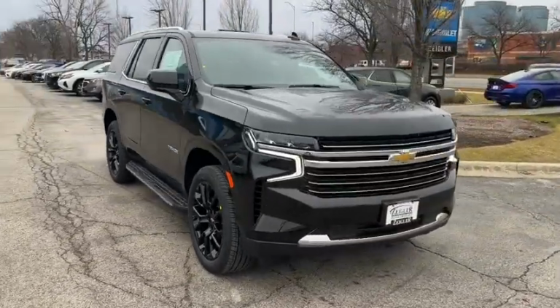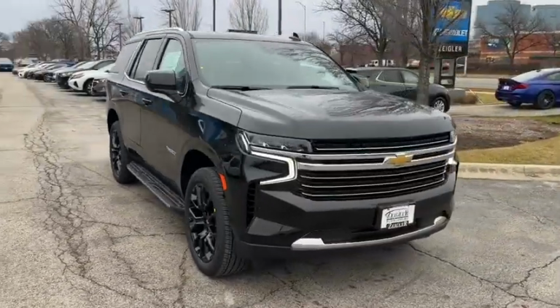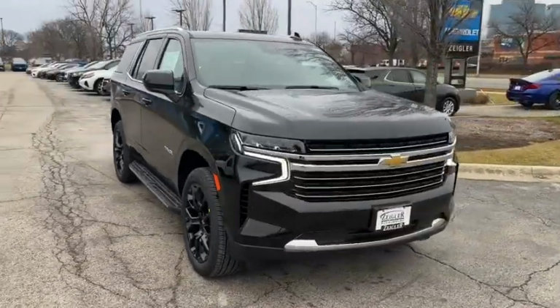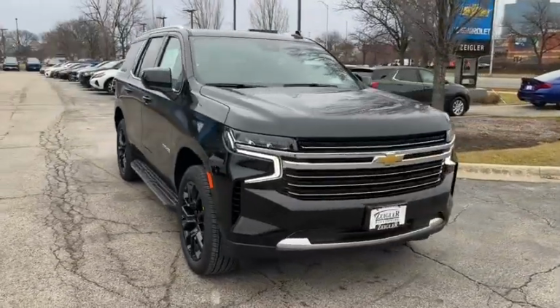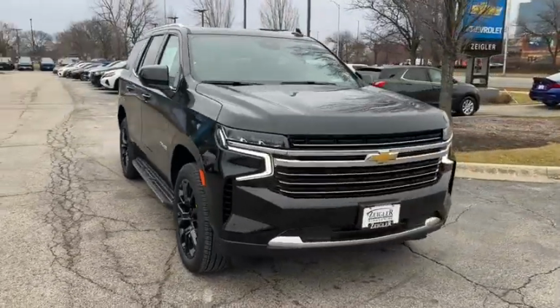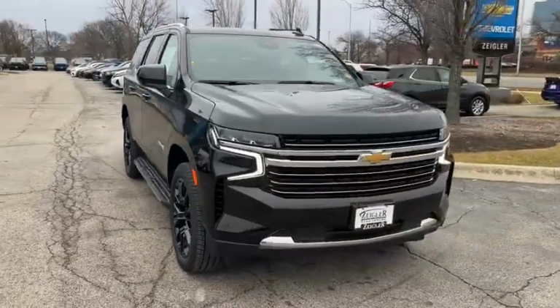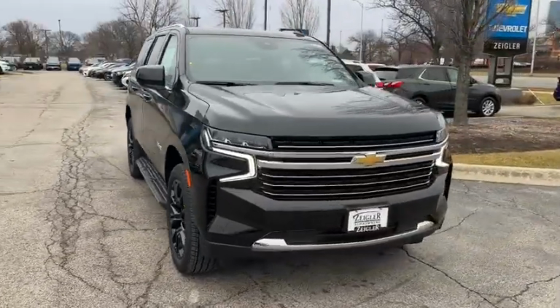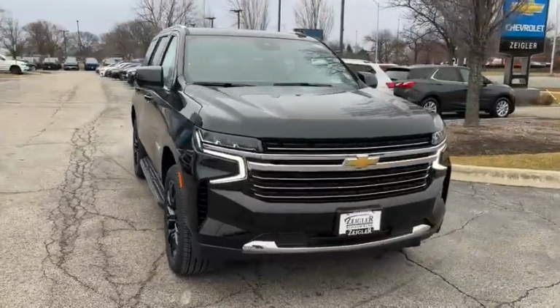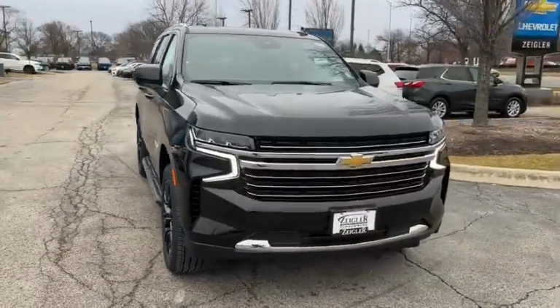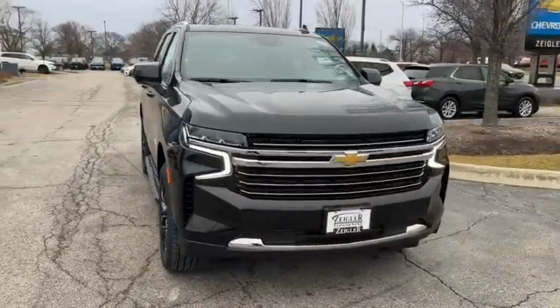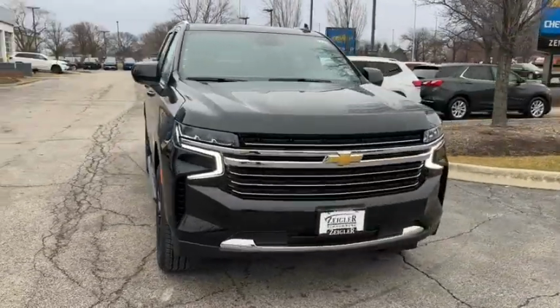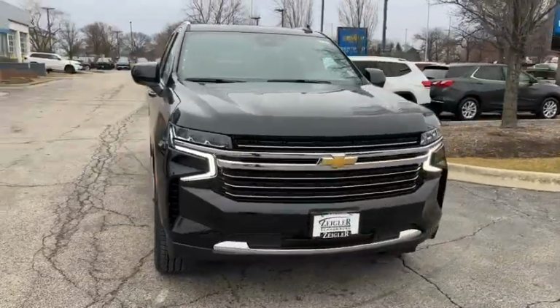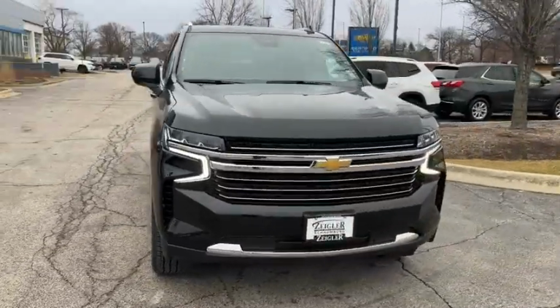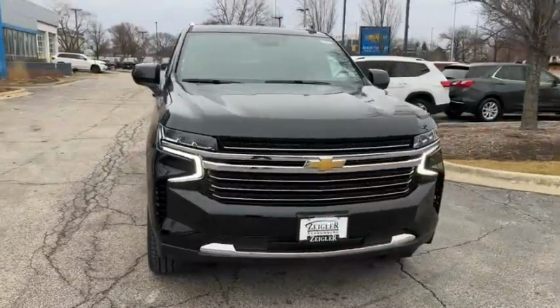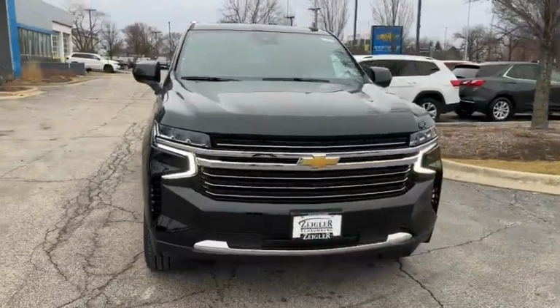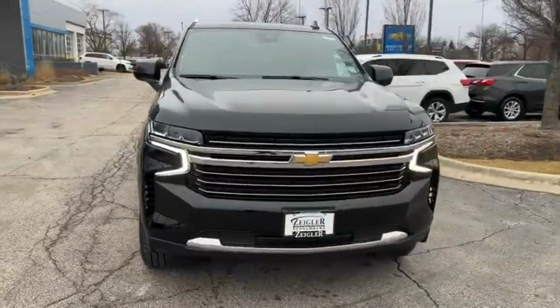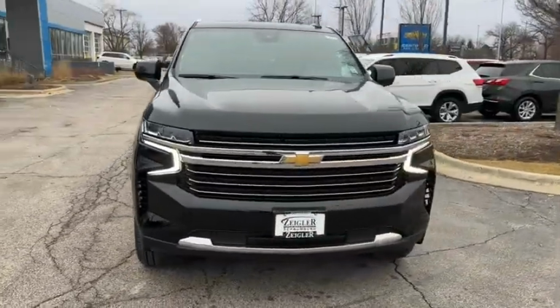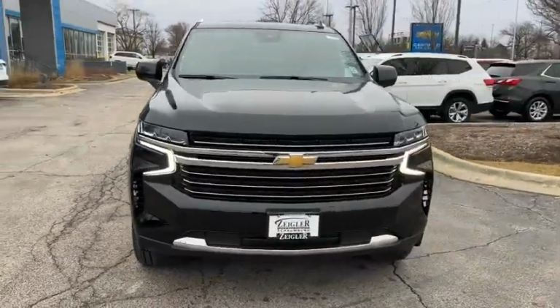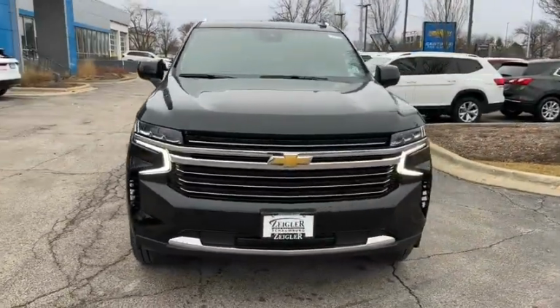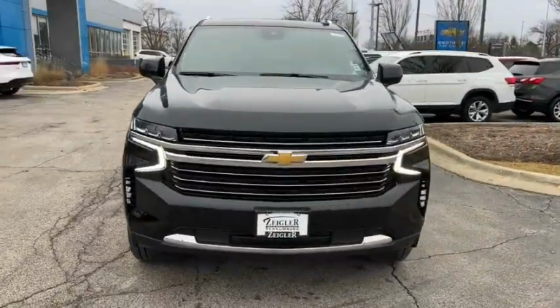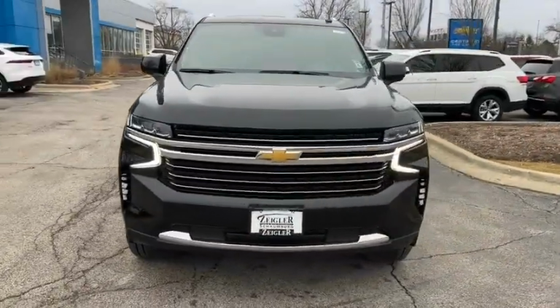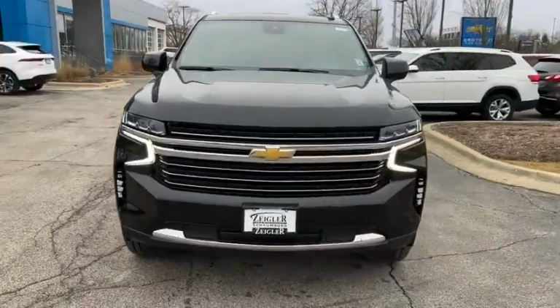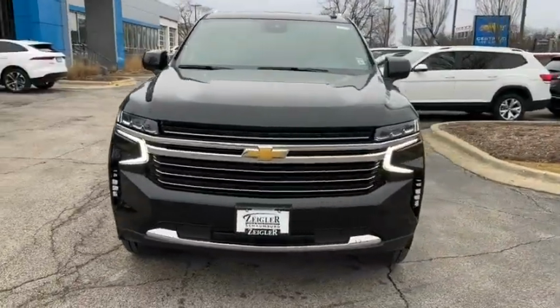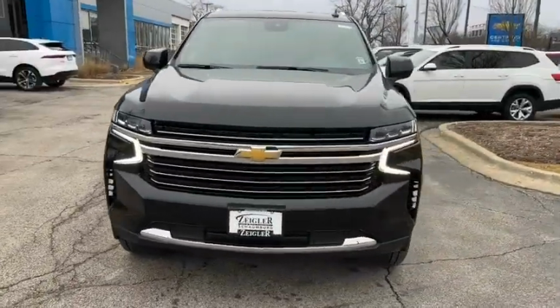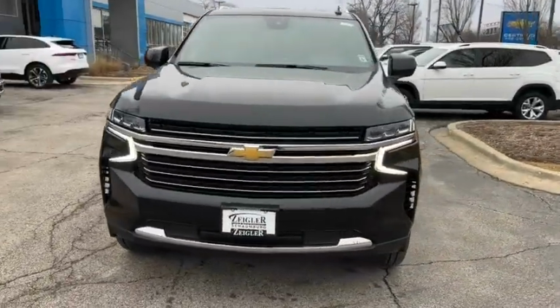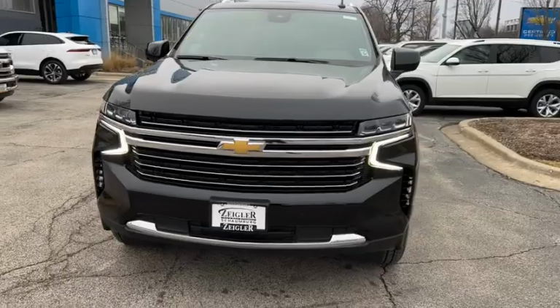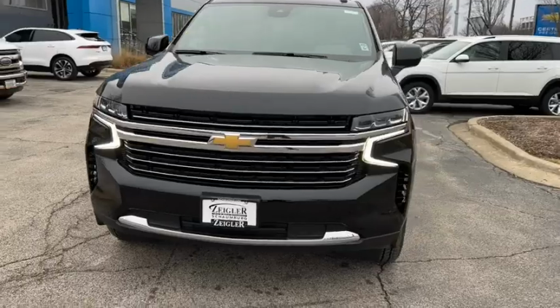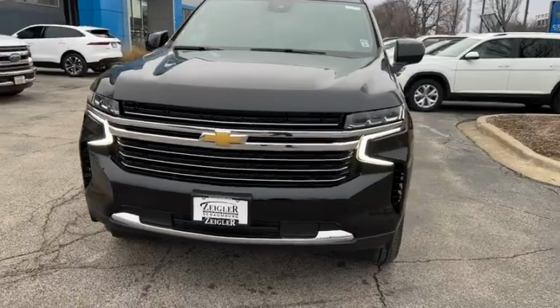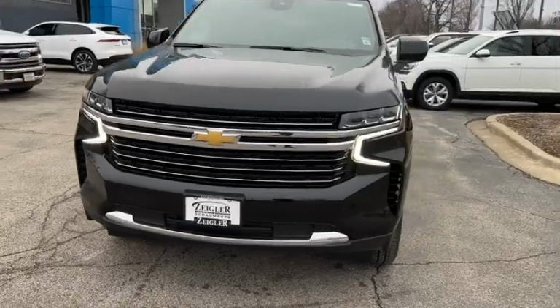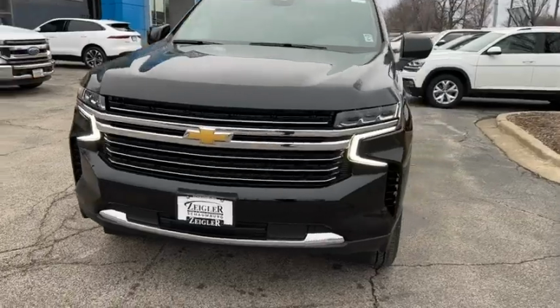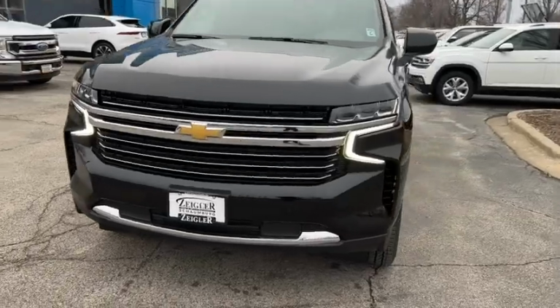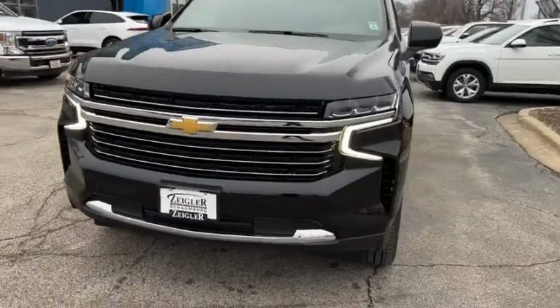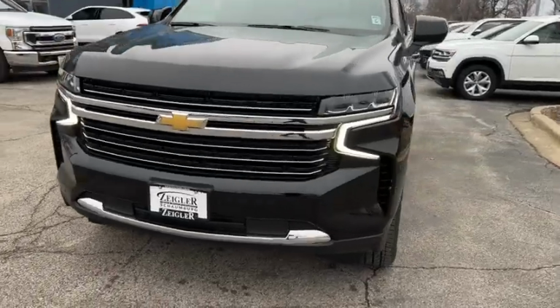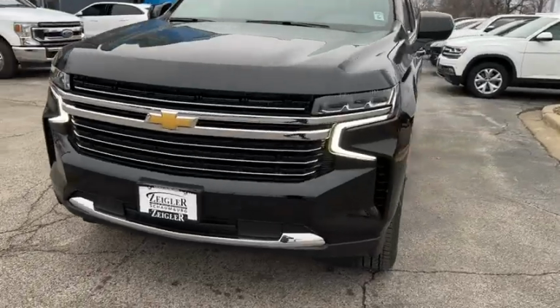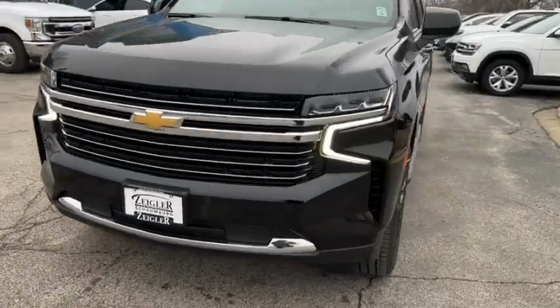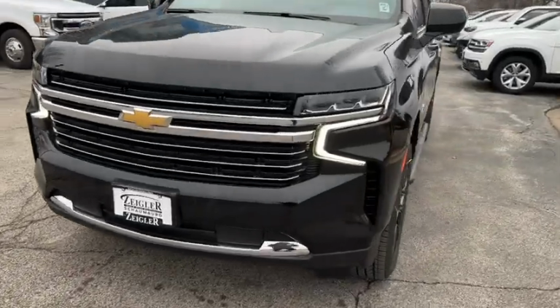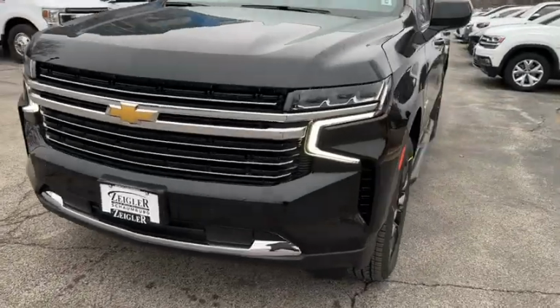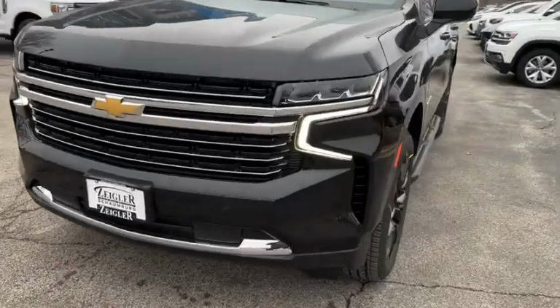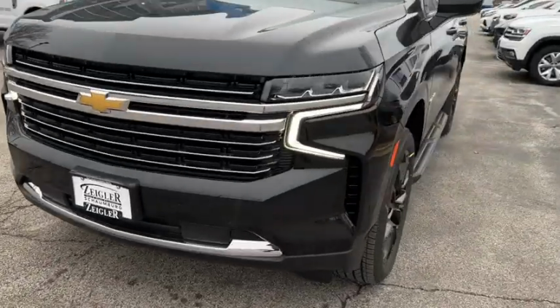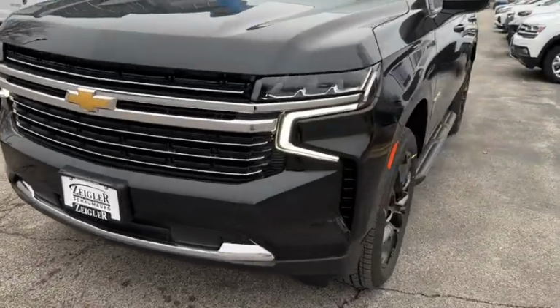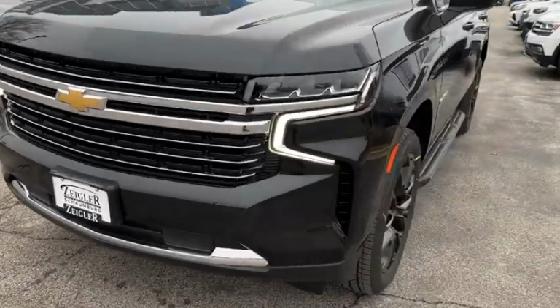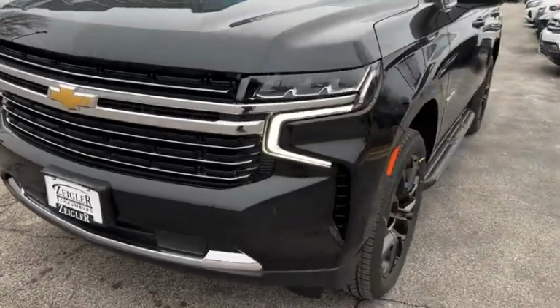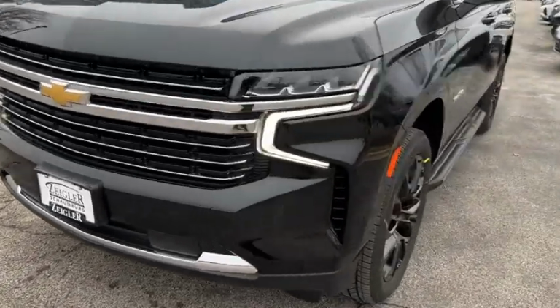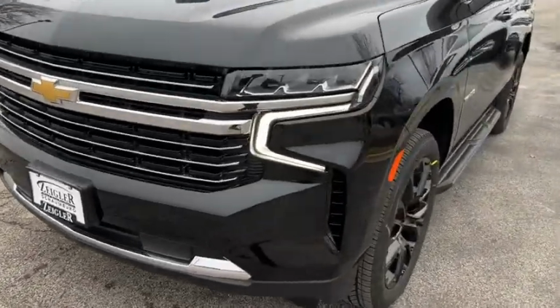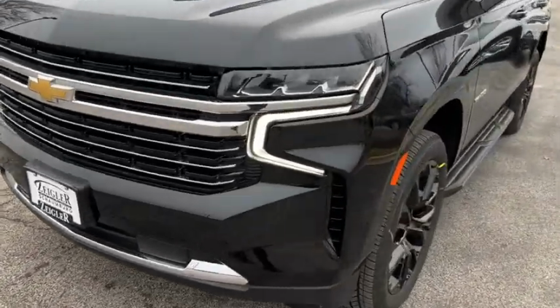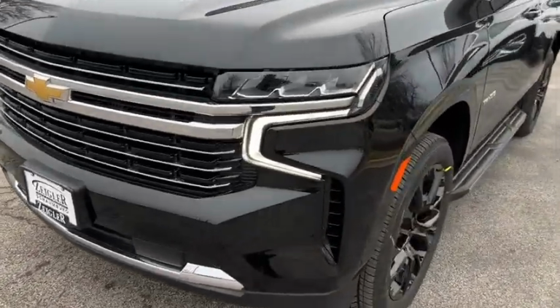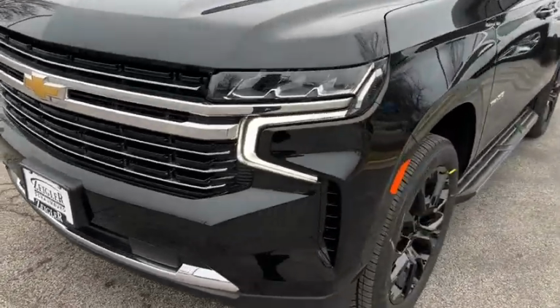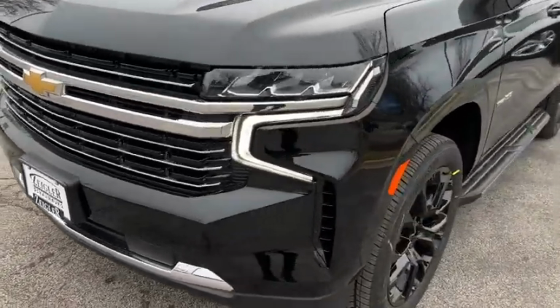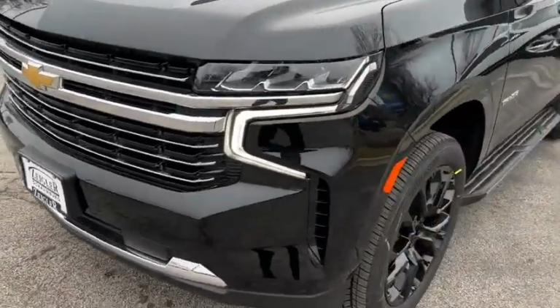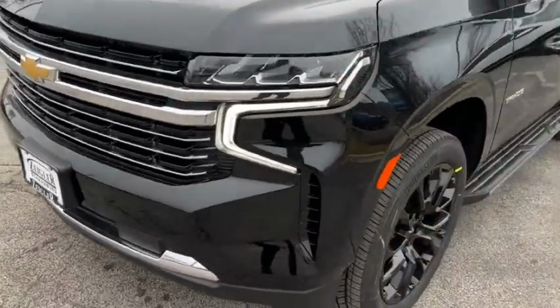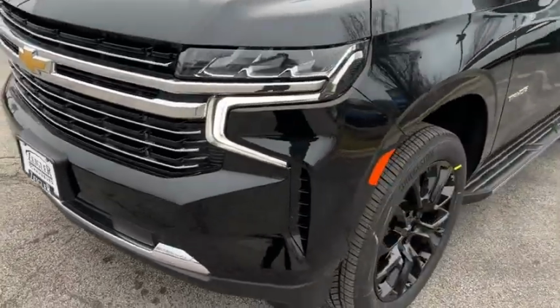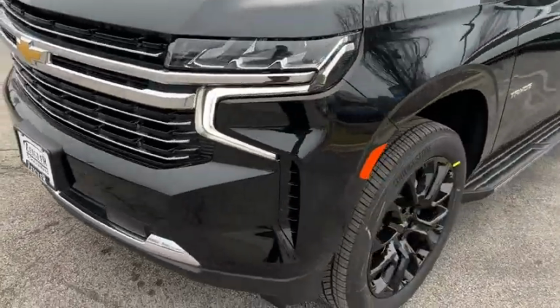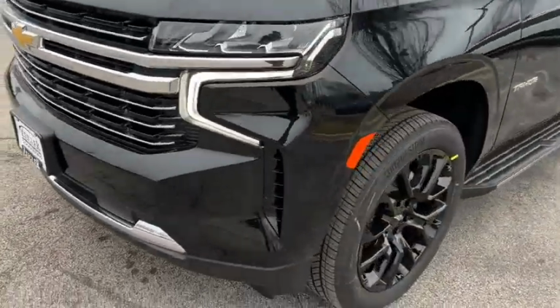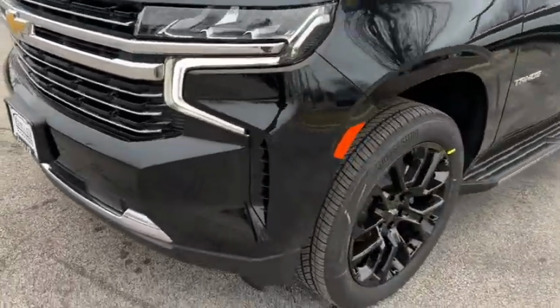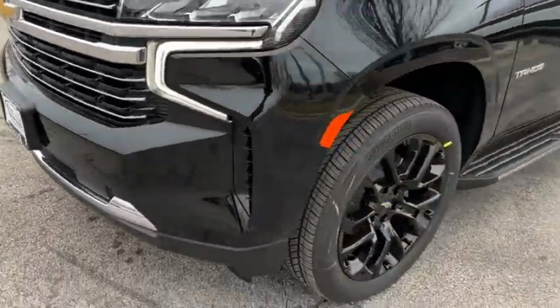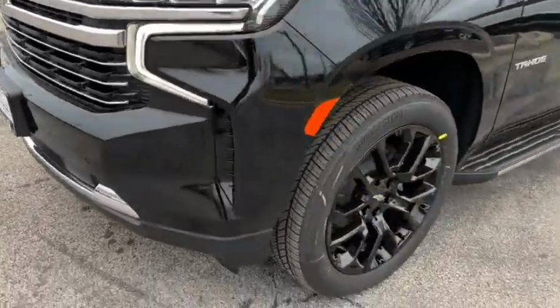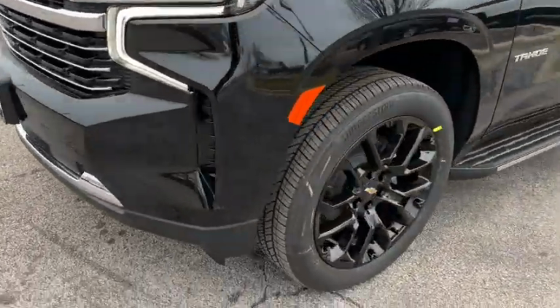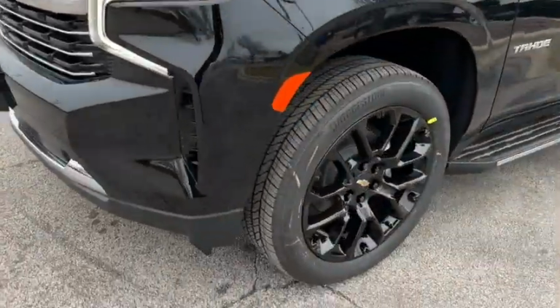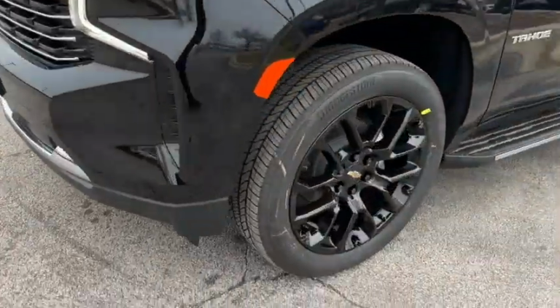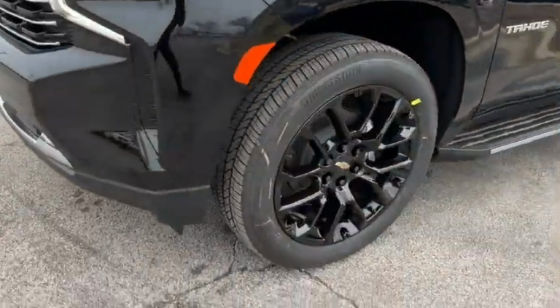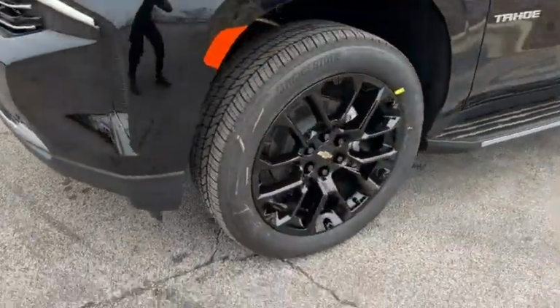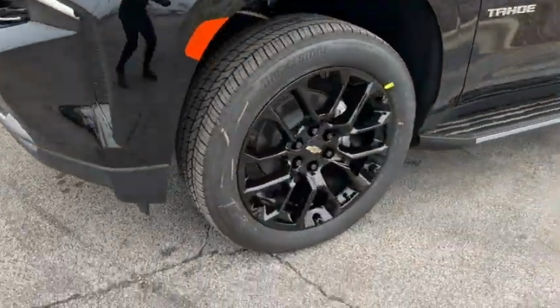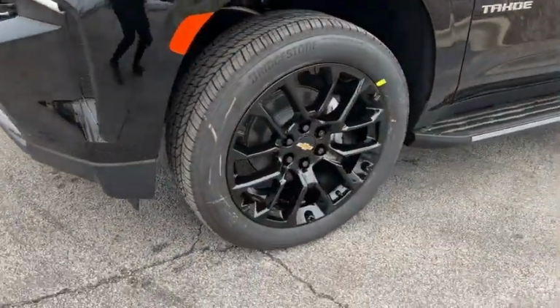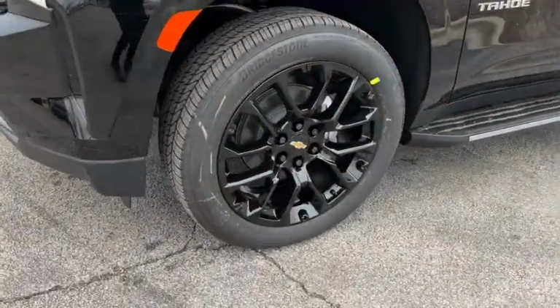Remote engine start, power passenger seat, power liftgate, satellite radio, premium sound system.